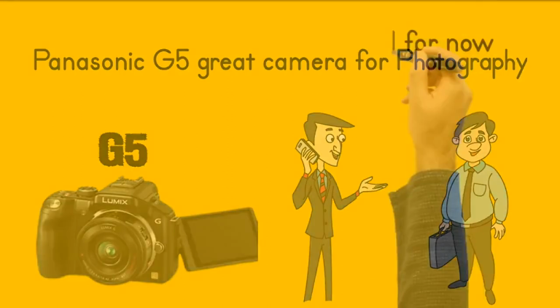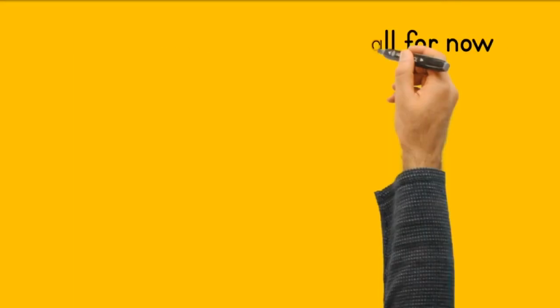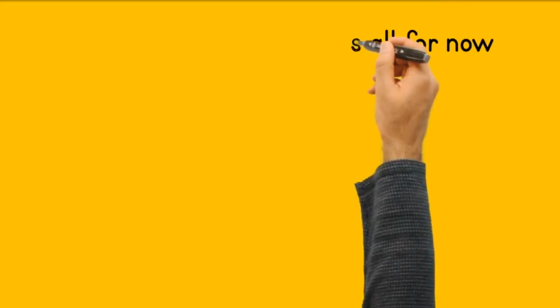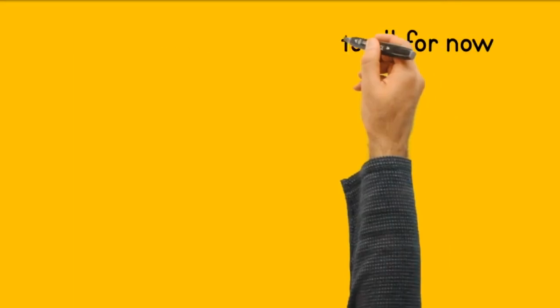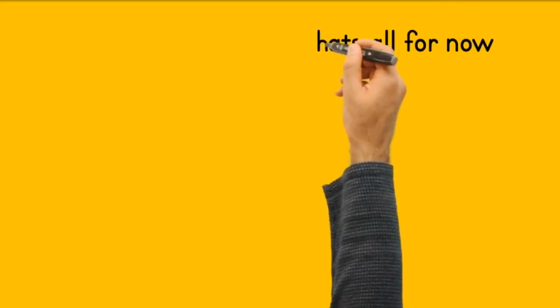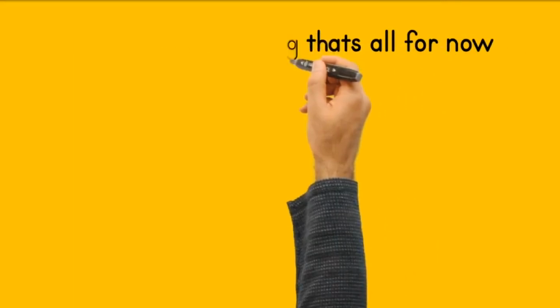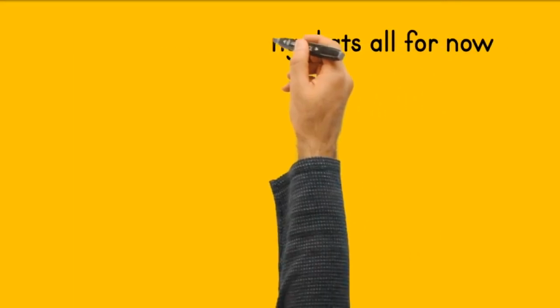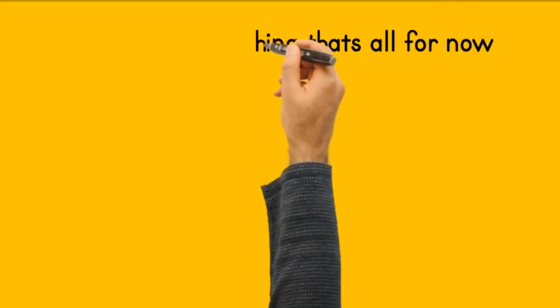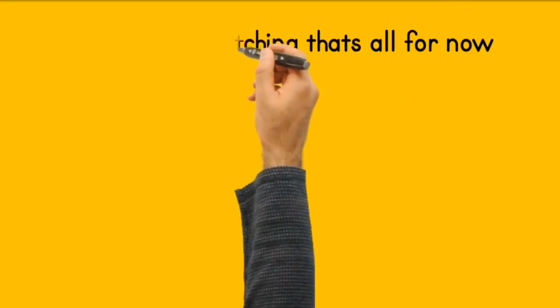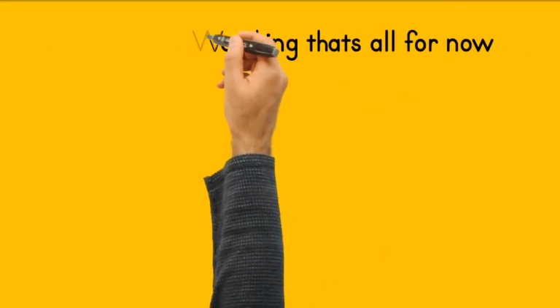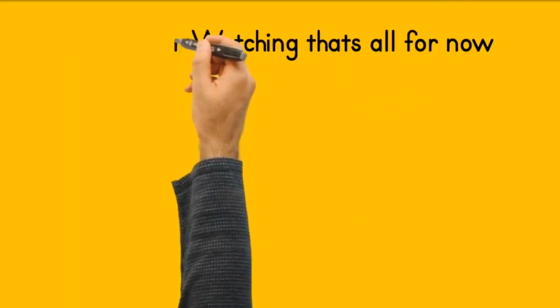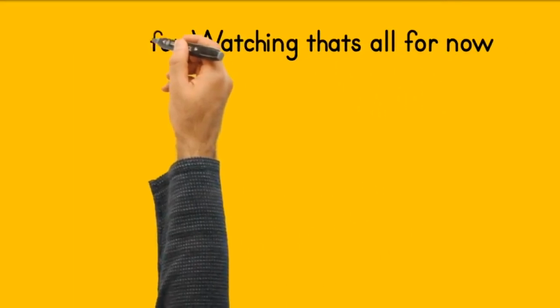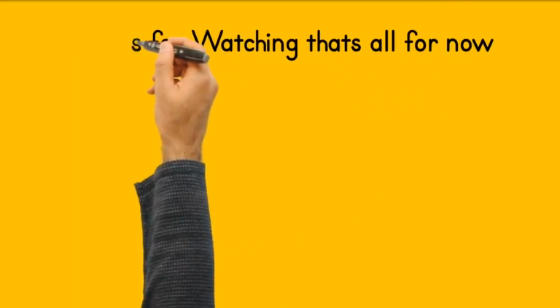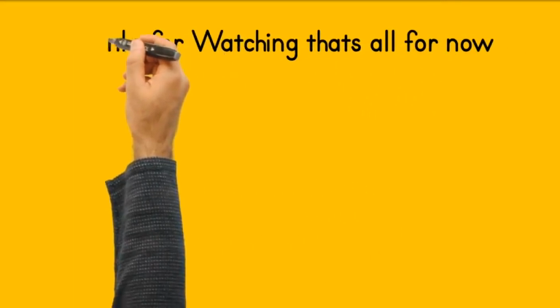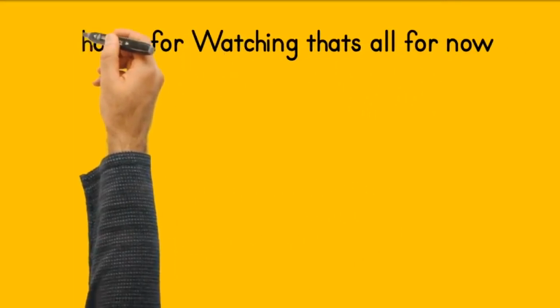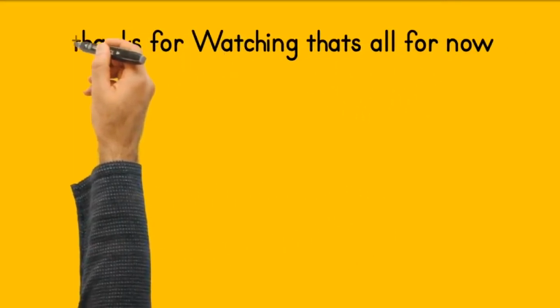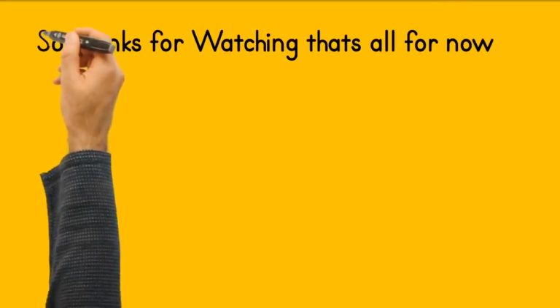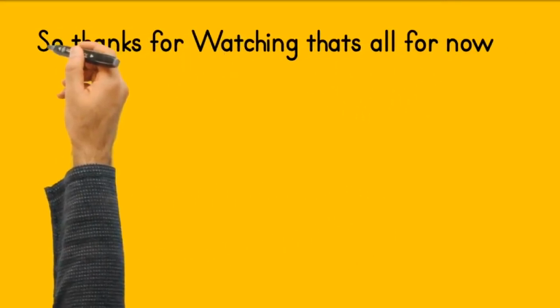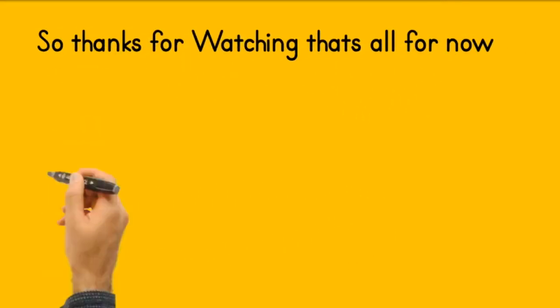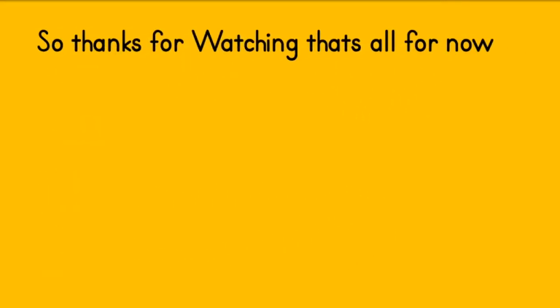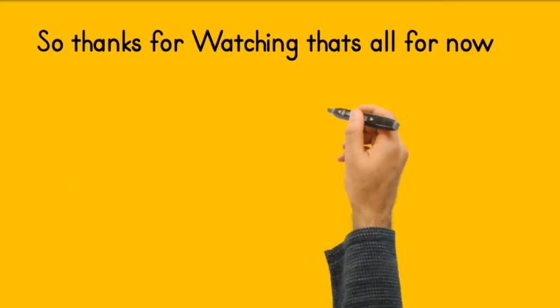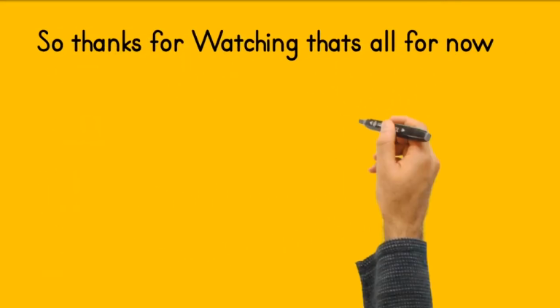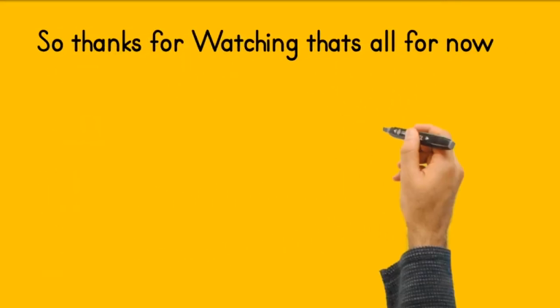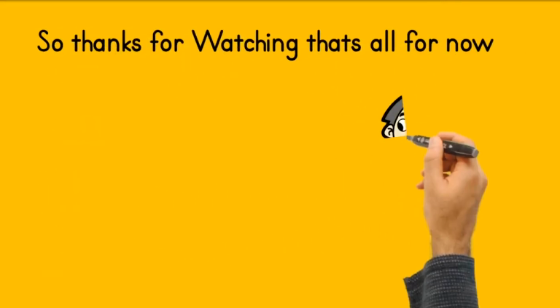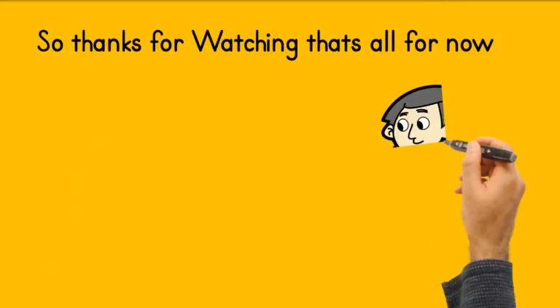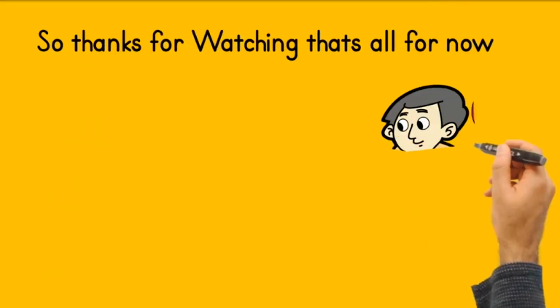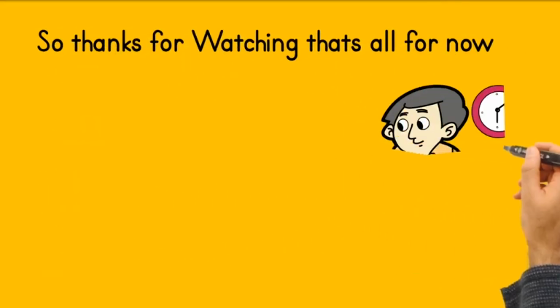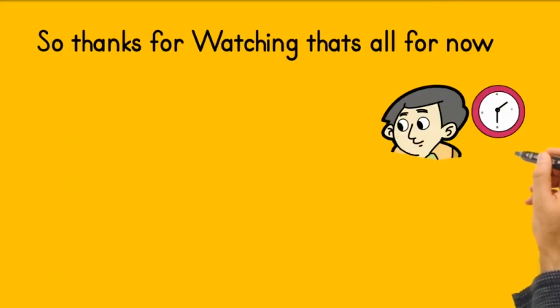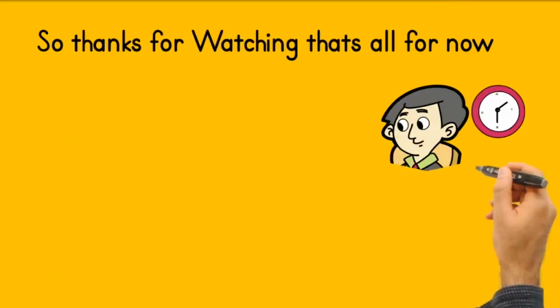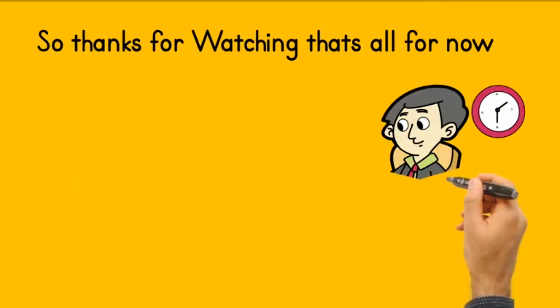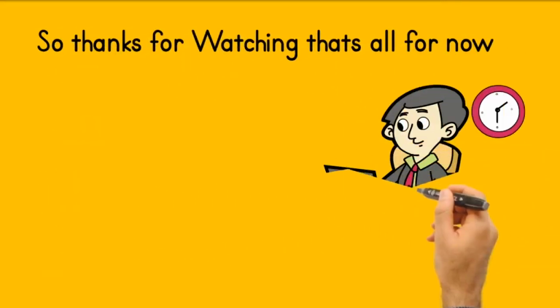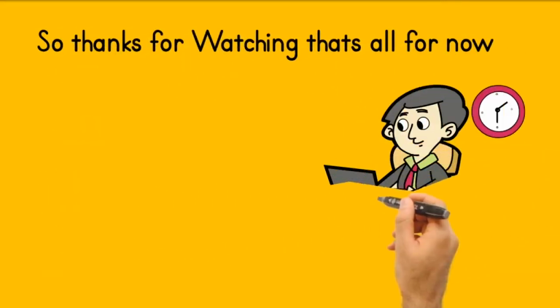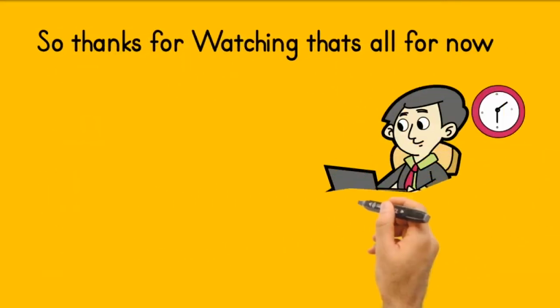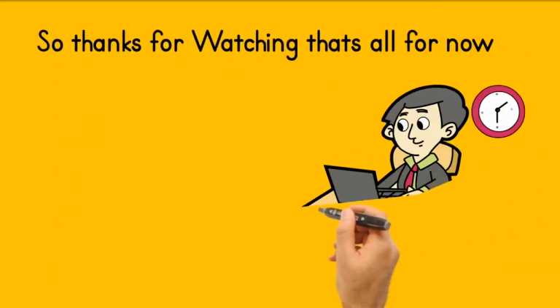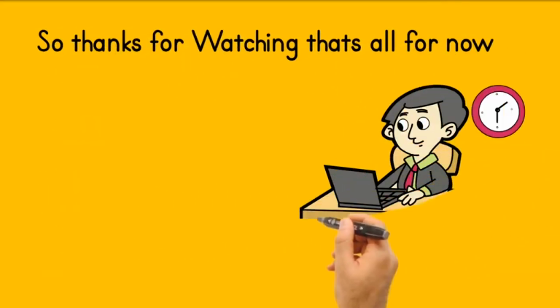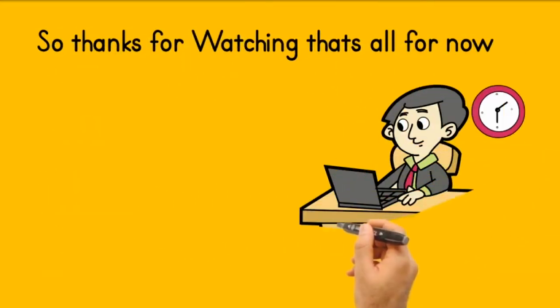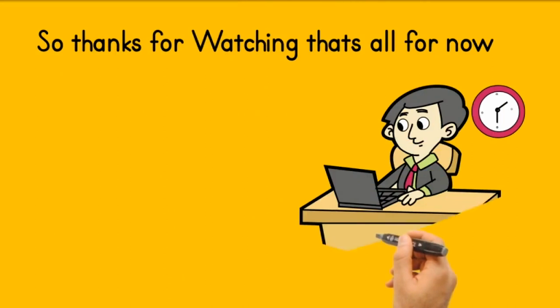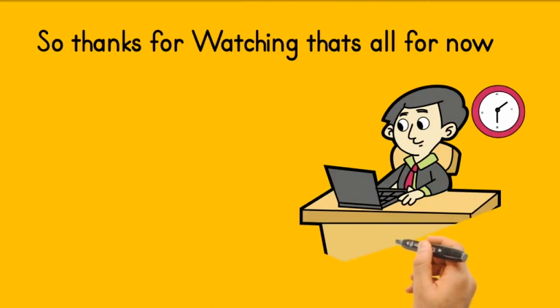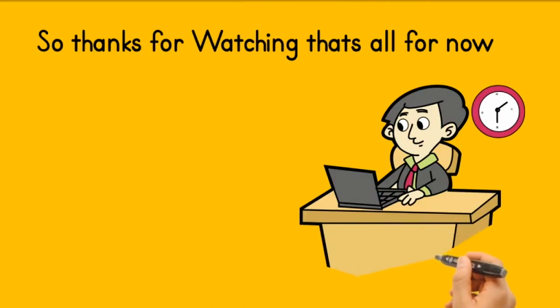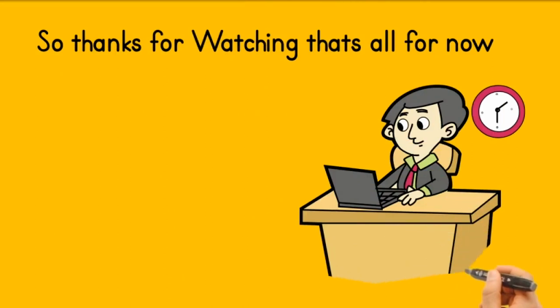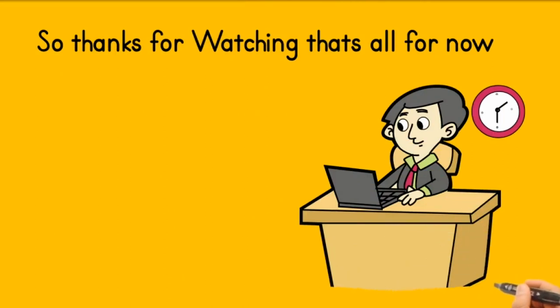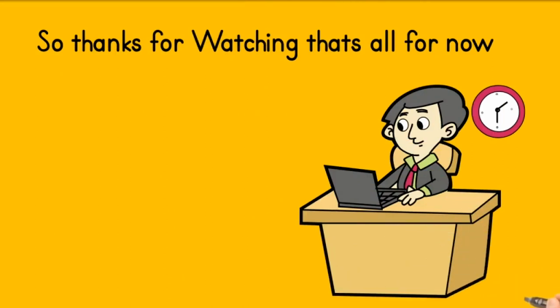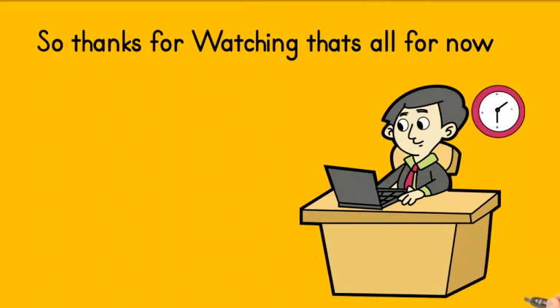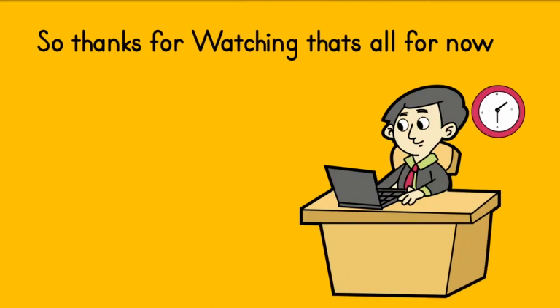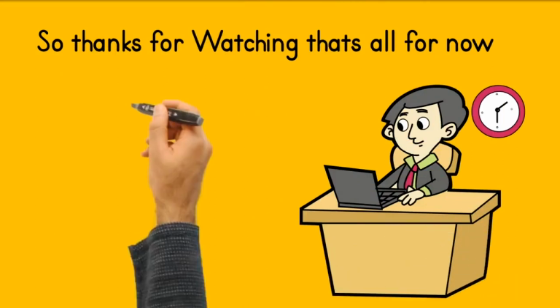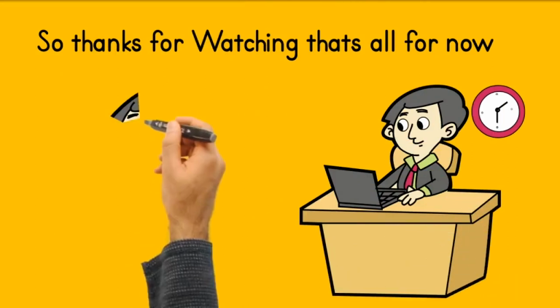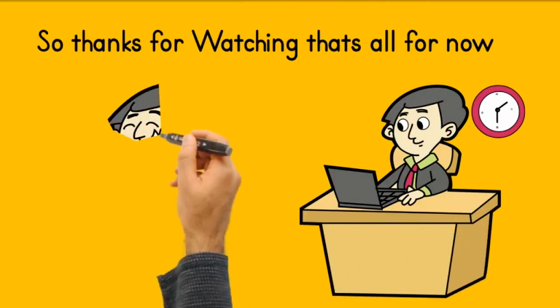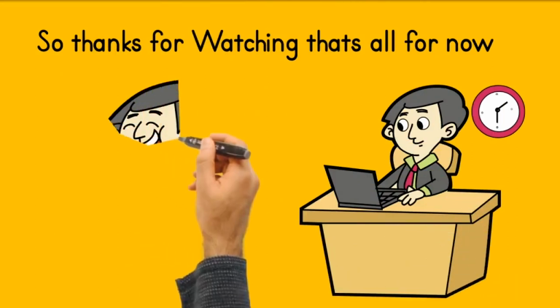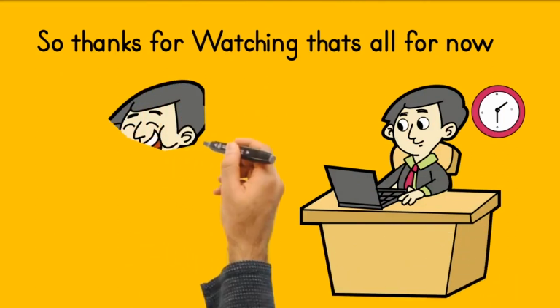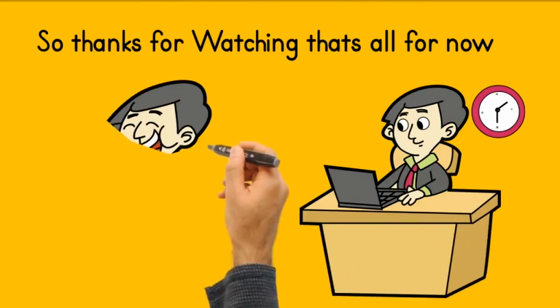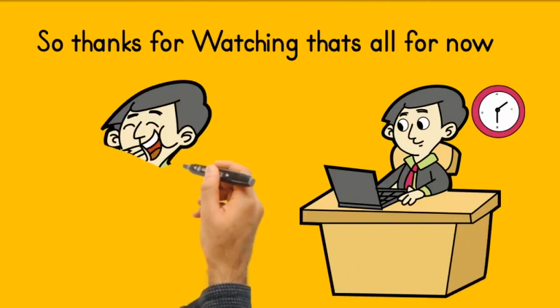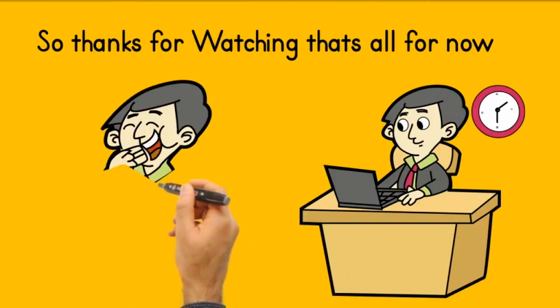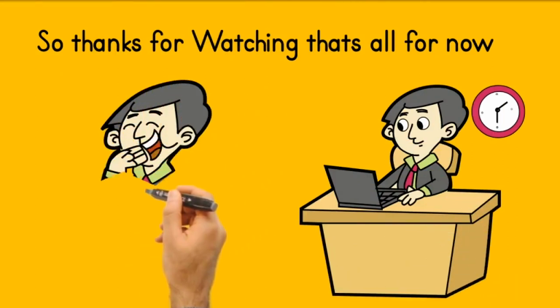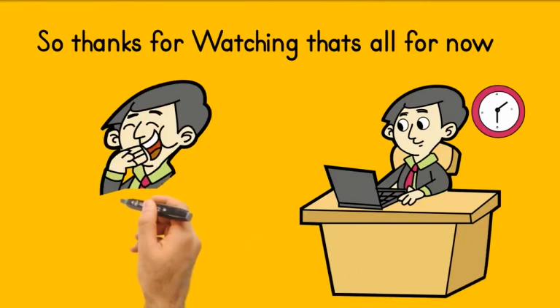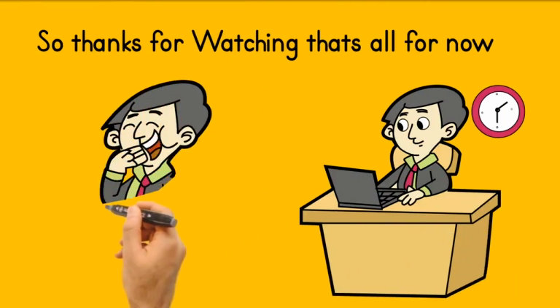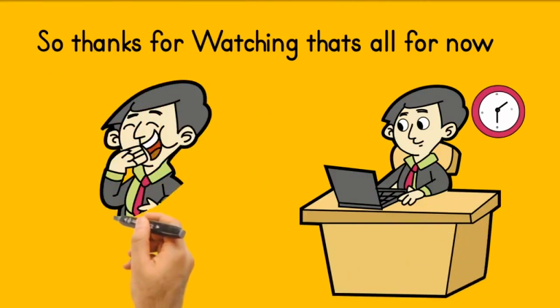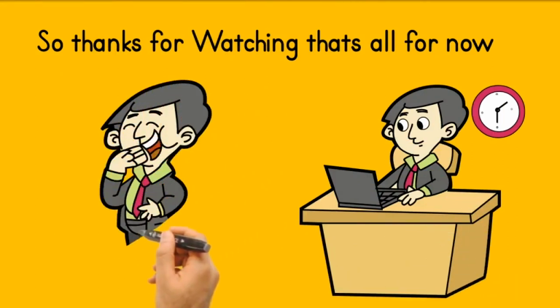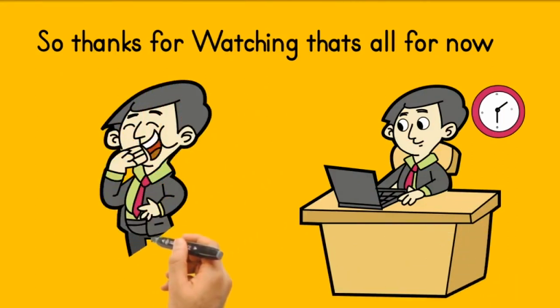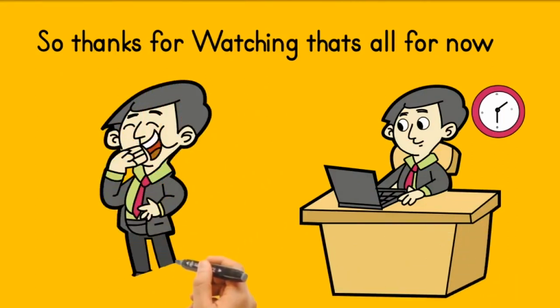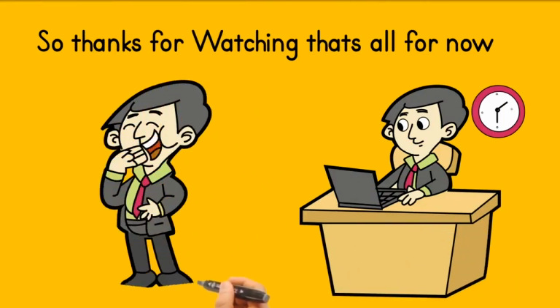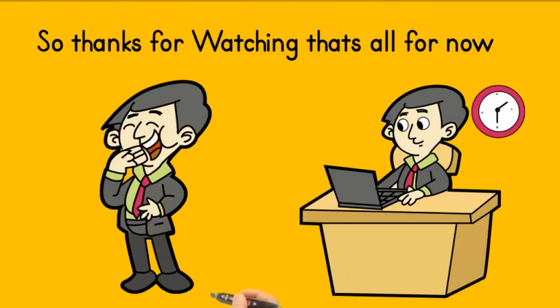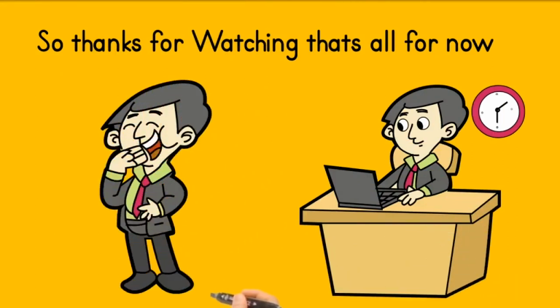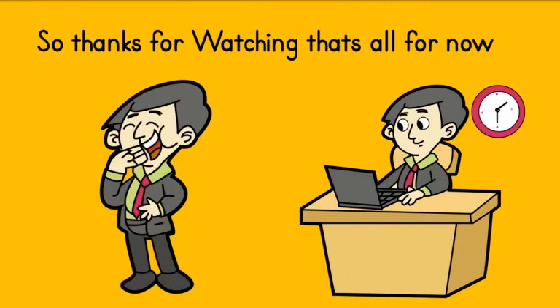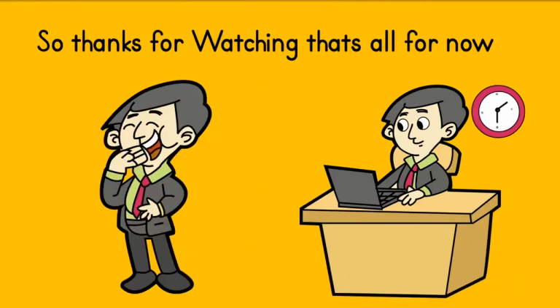Thanks for watching. That's all I have to show you. Hope you like the video, and if you do, then please subscribe.